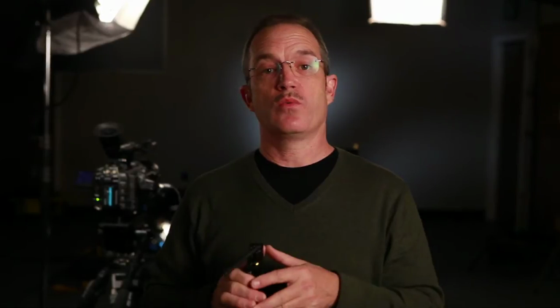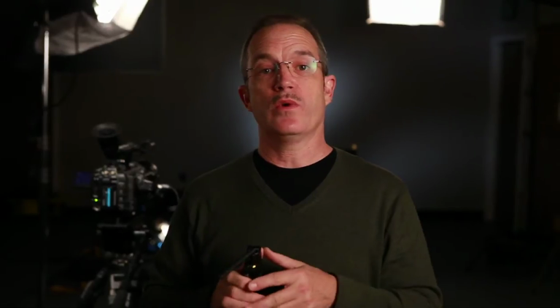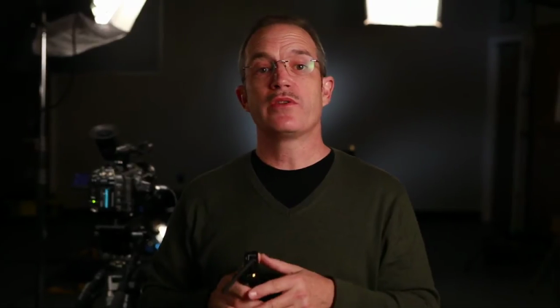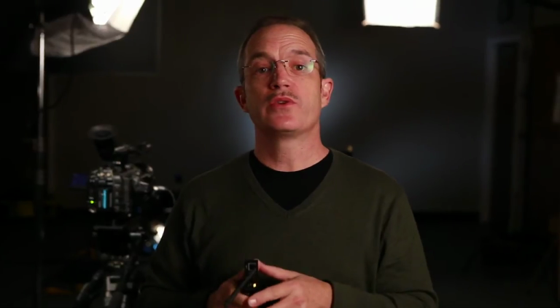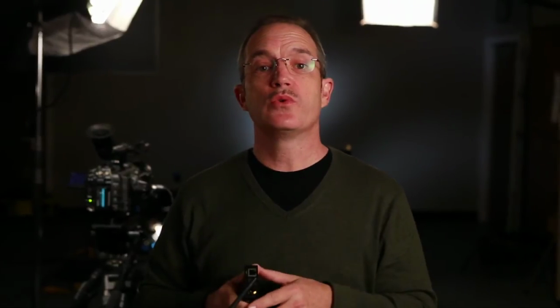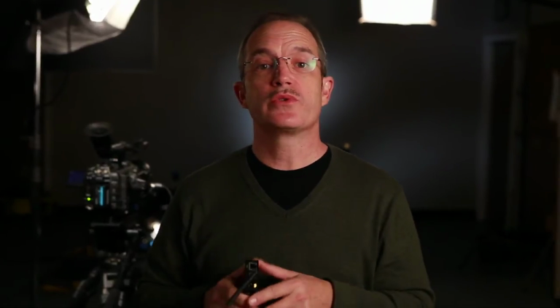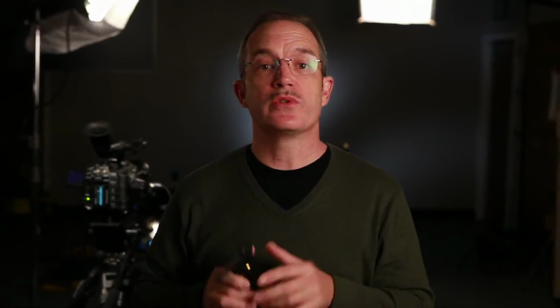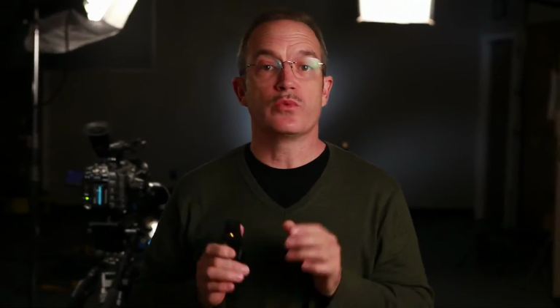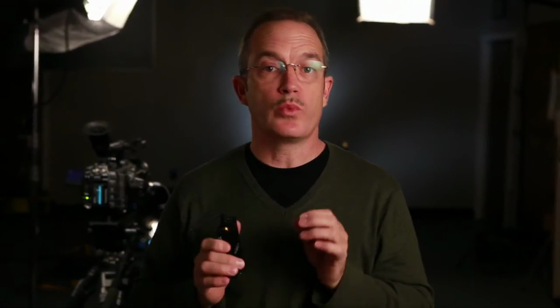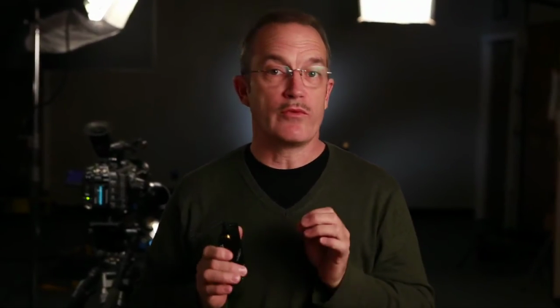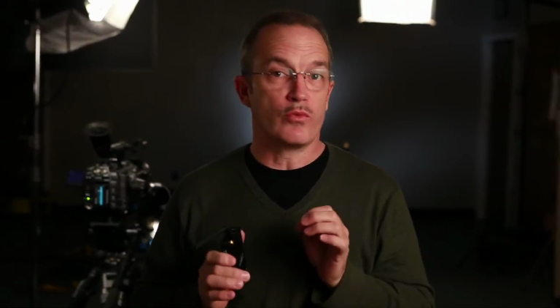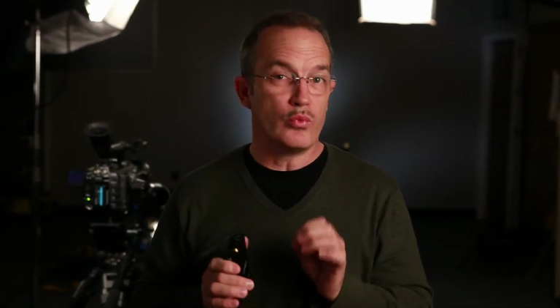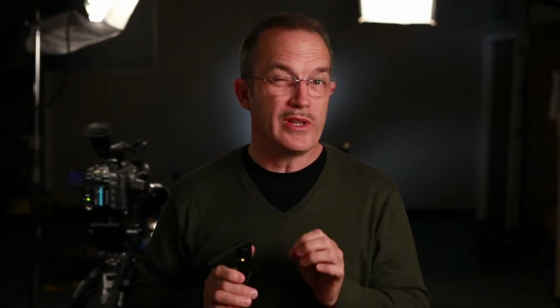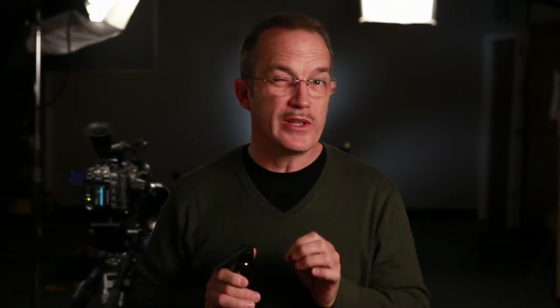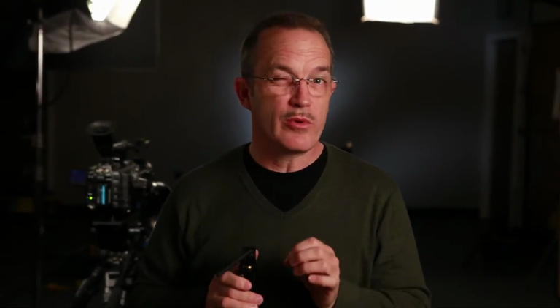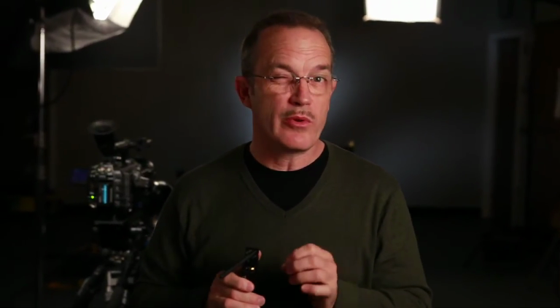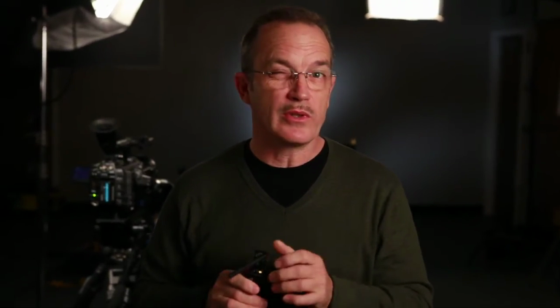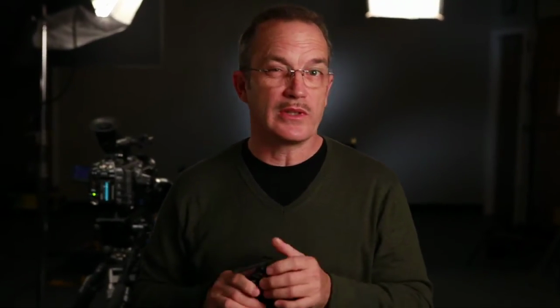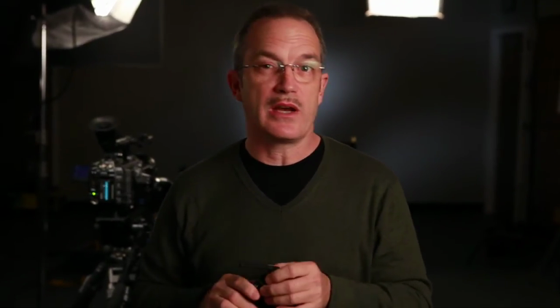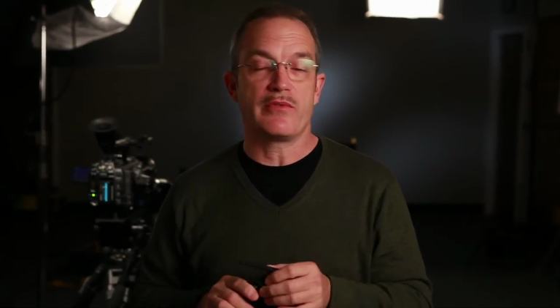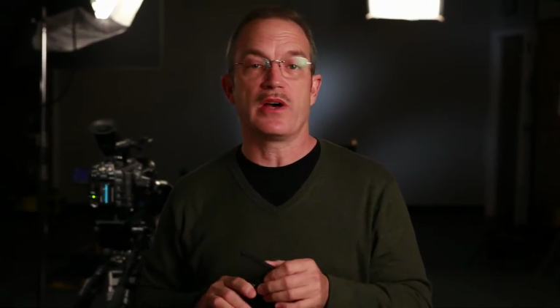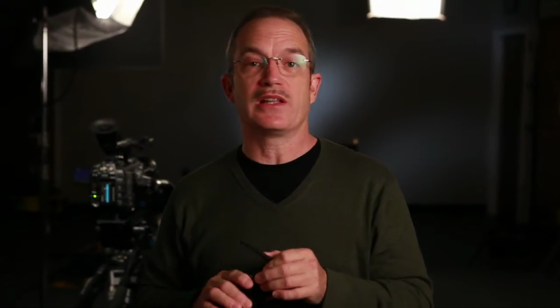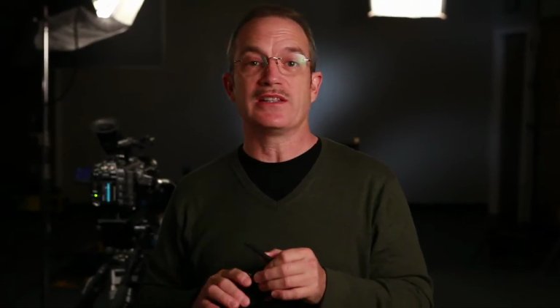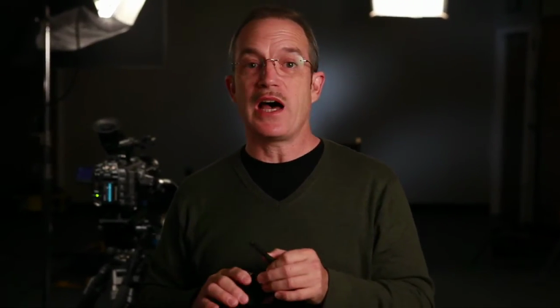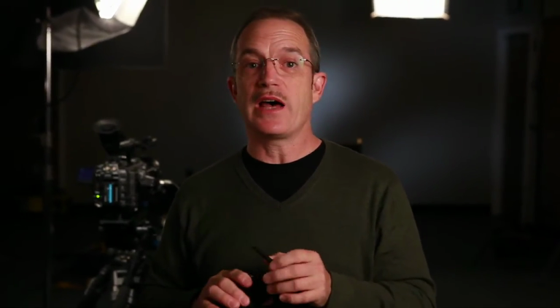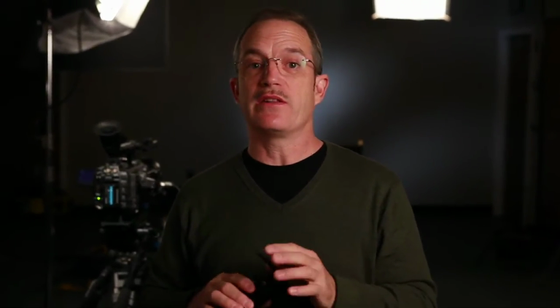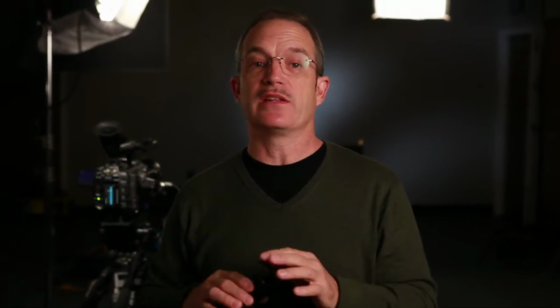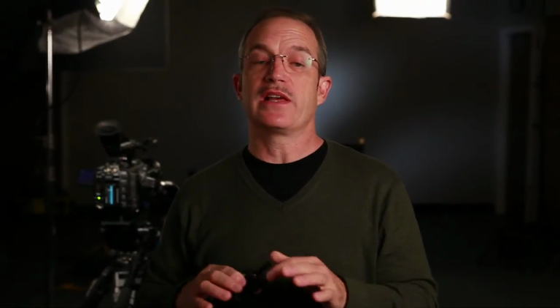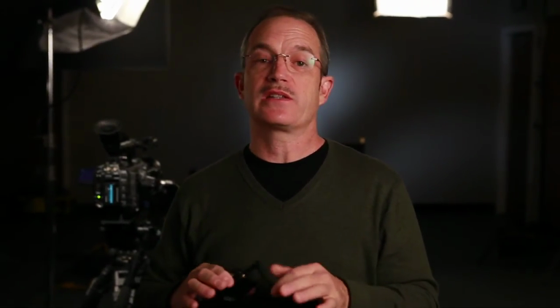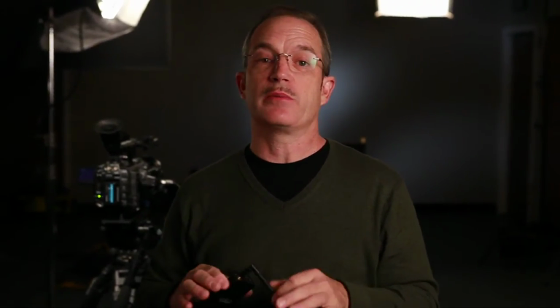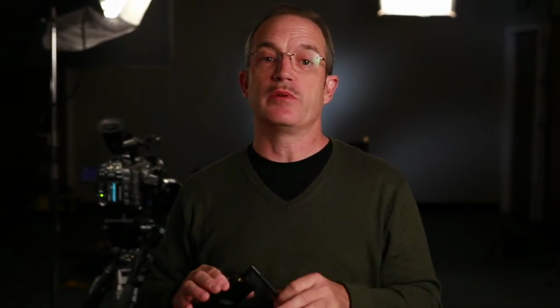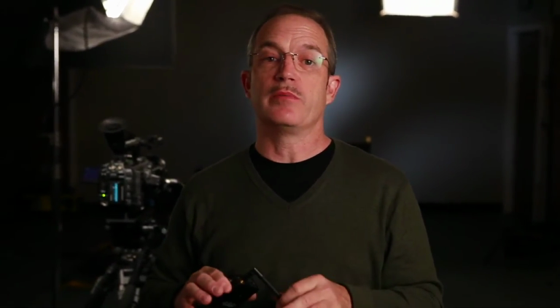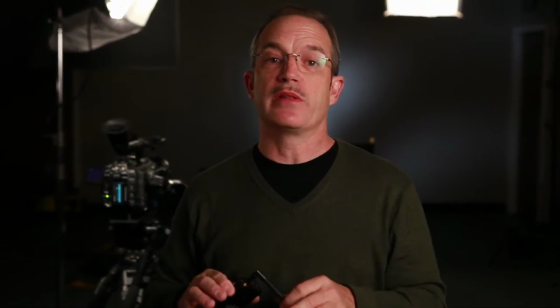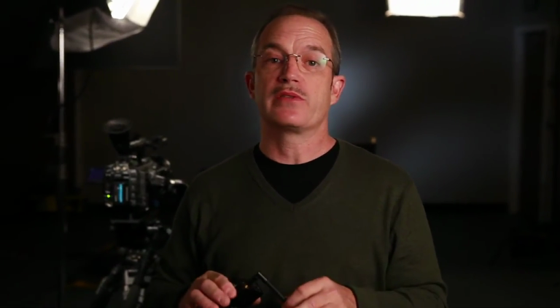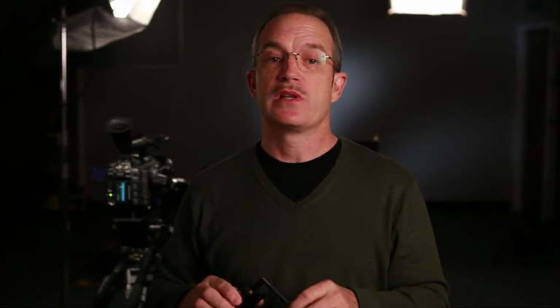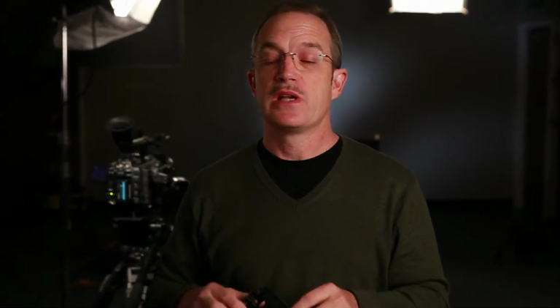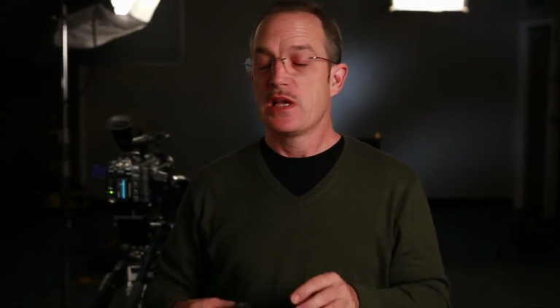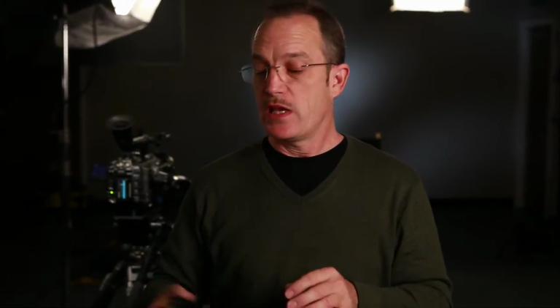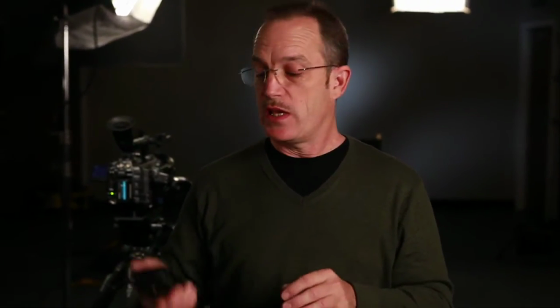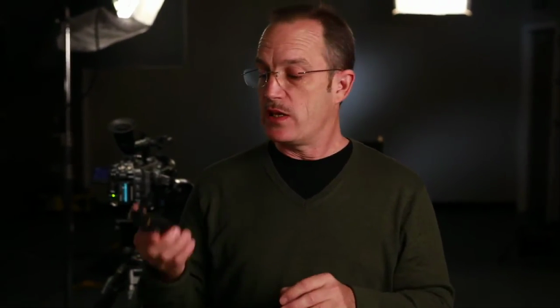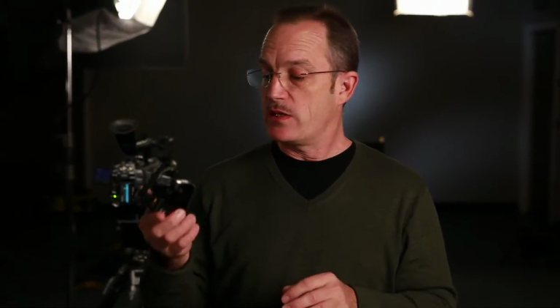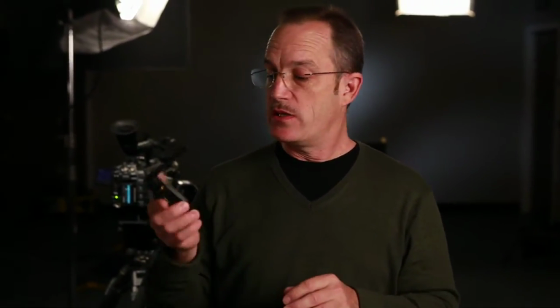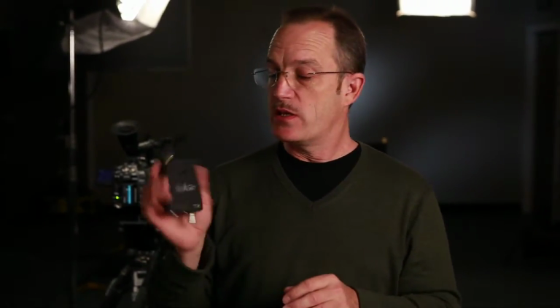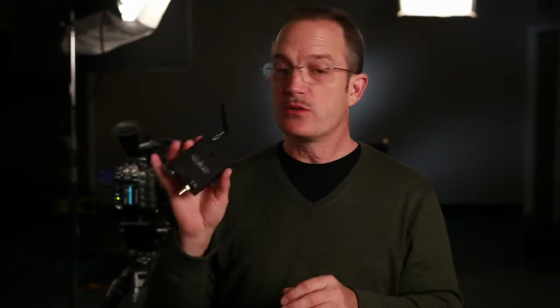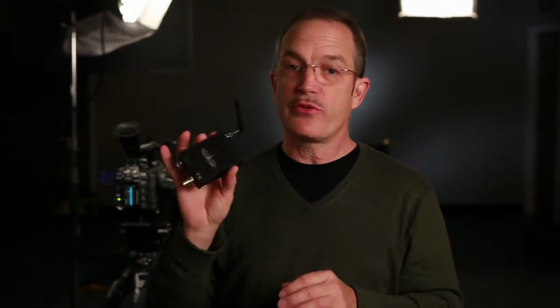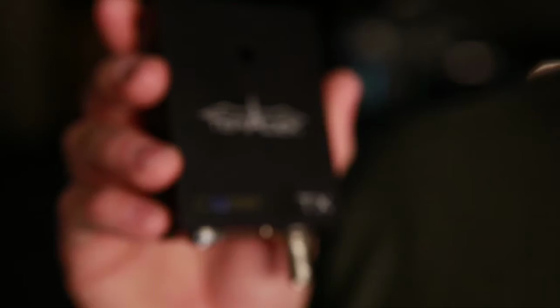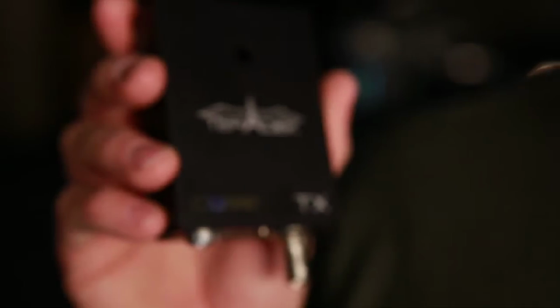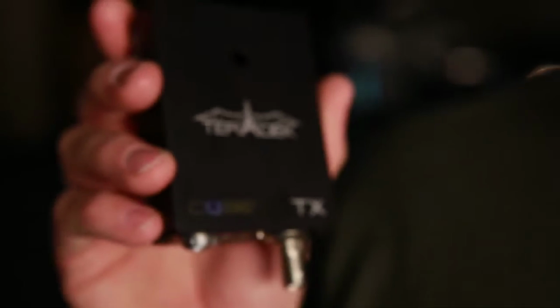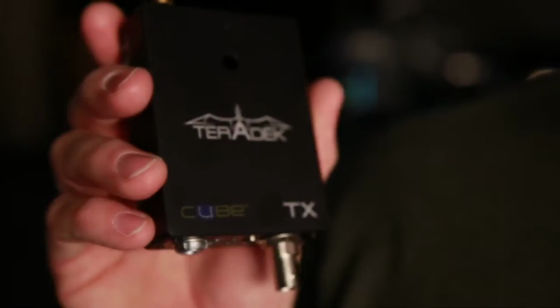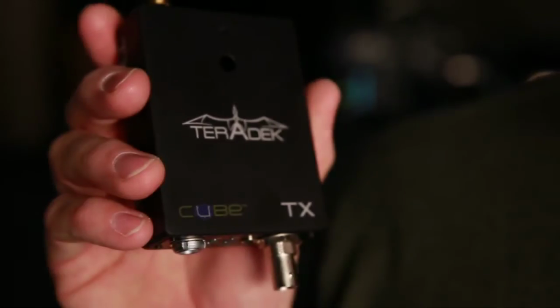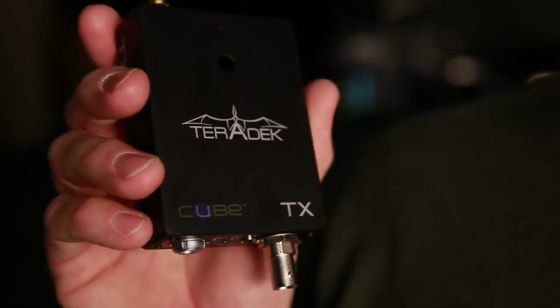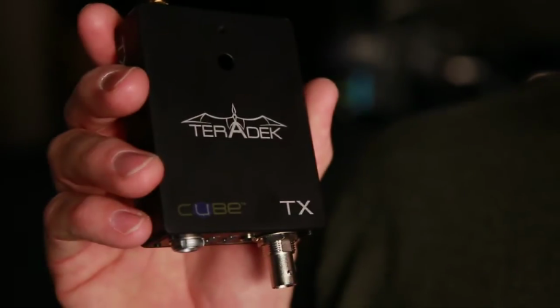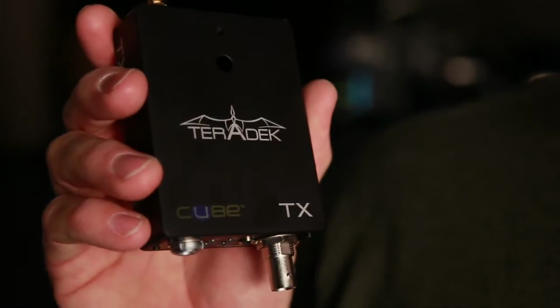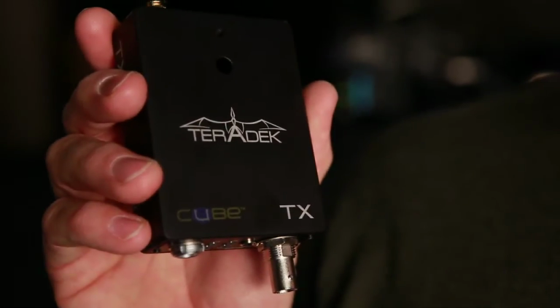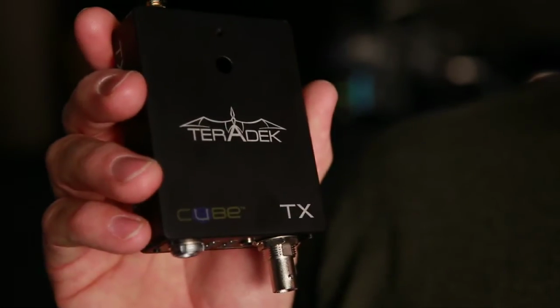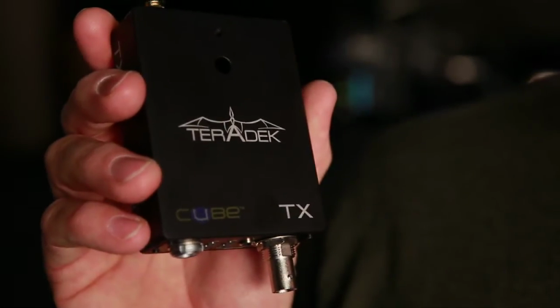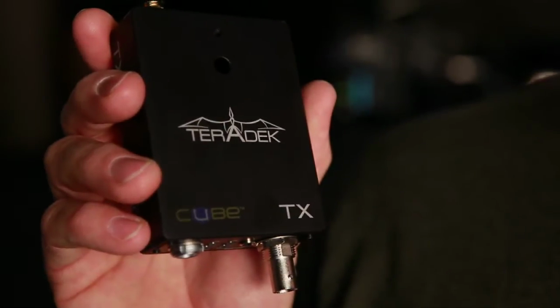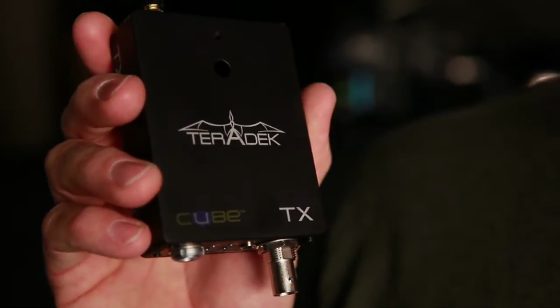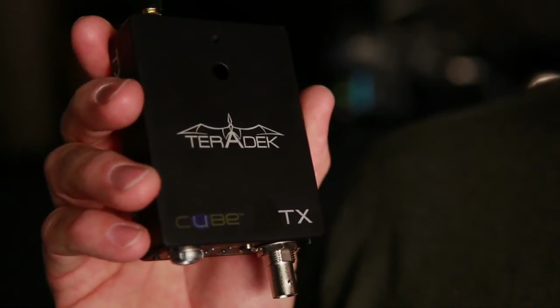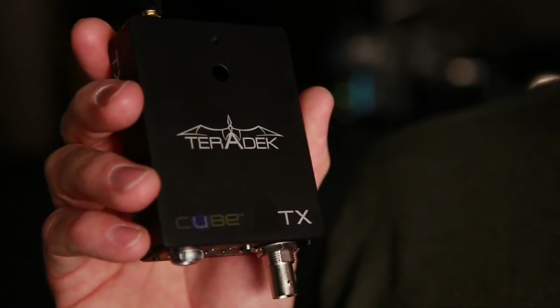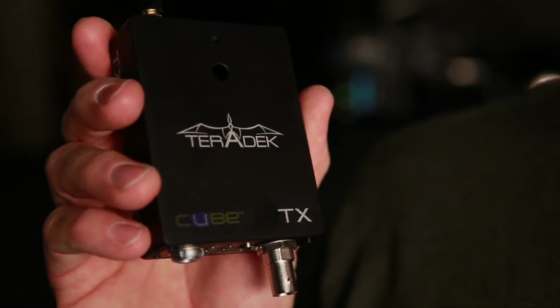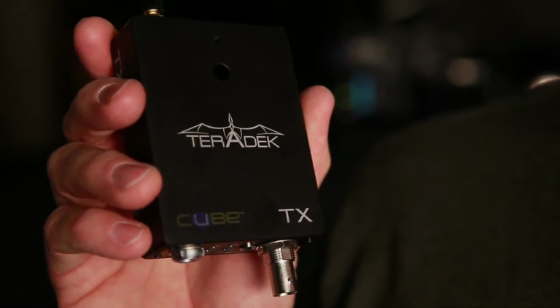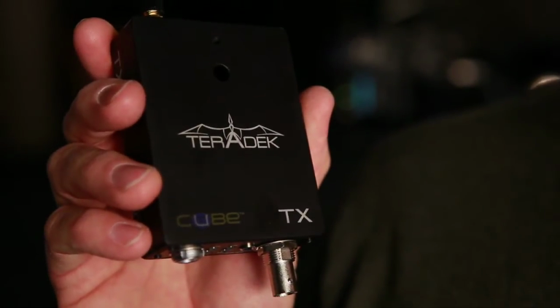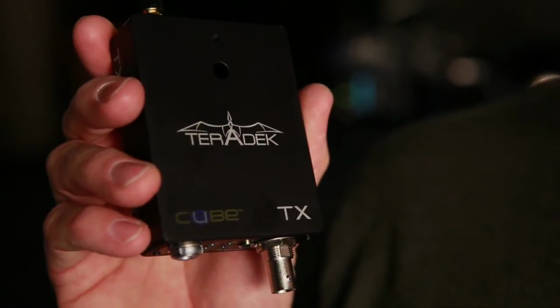One of the tools that we've really grown to love a lot in the last couple of months is this little thing right here. It's called the Teradek Cube.